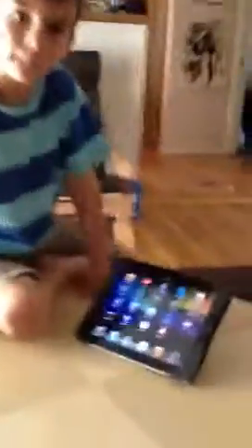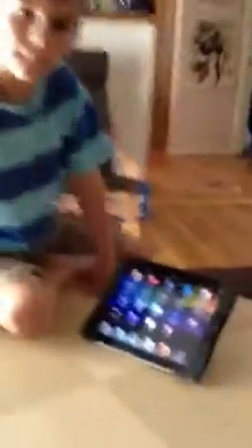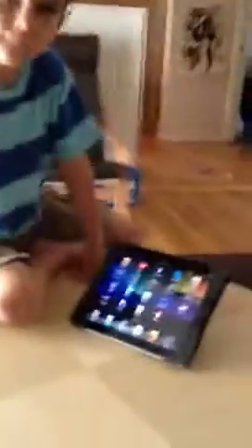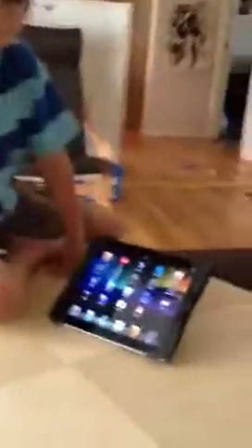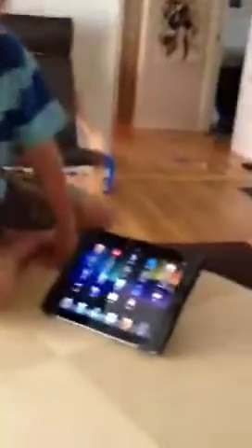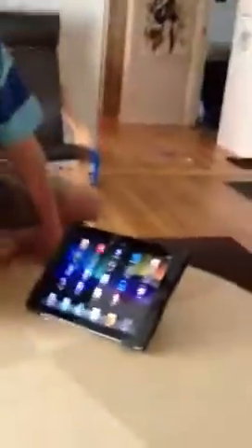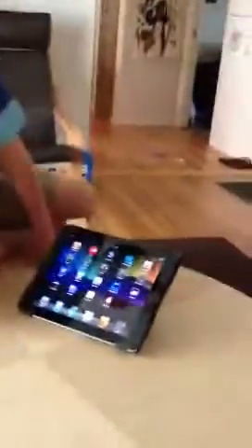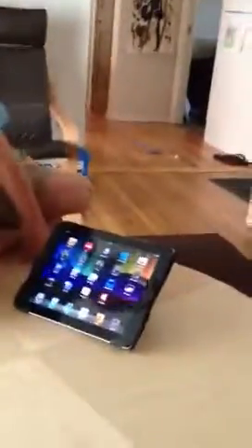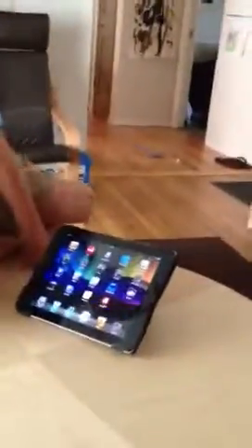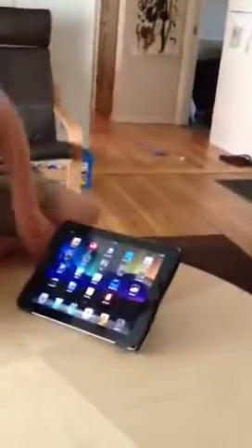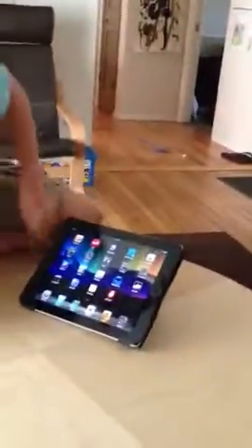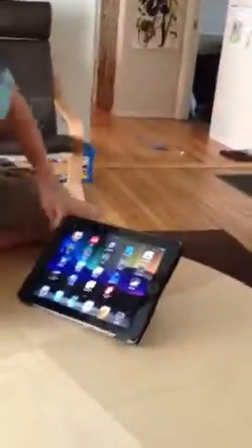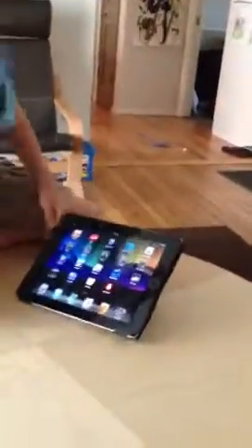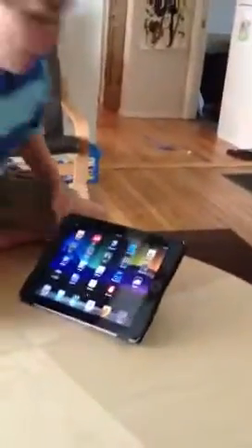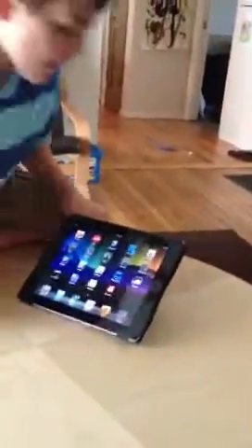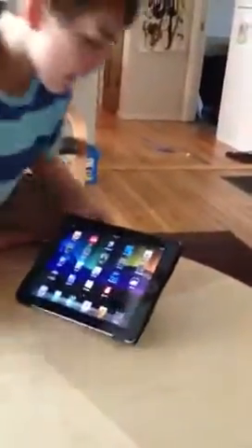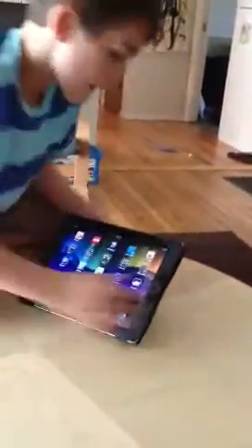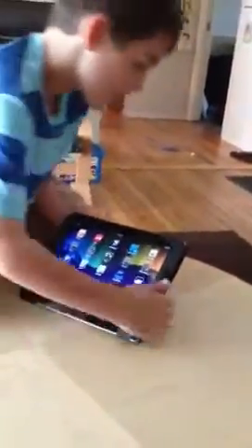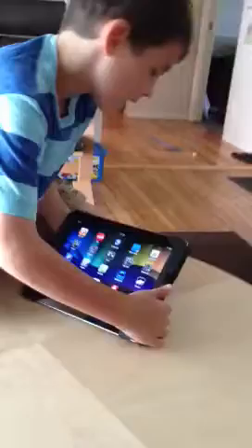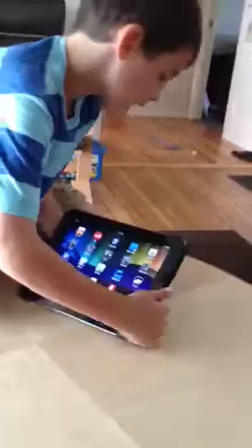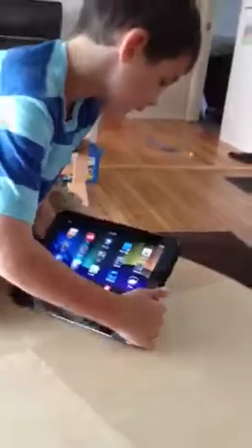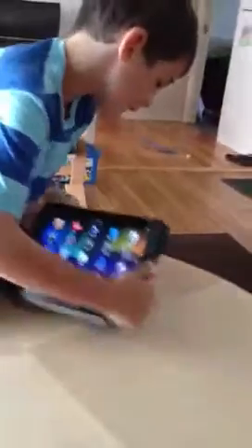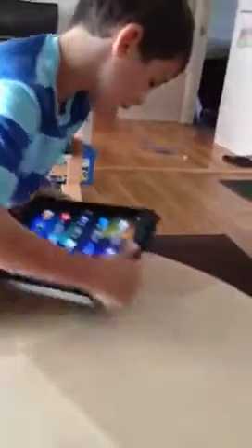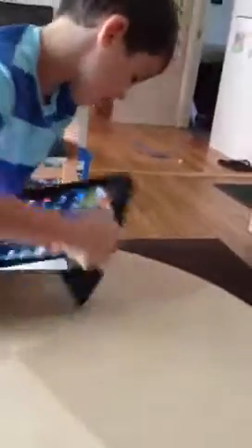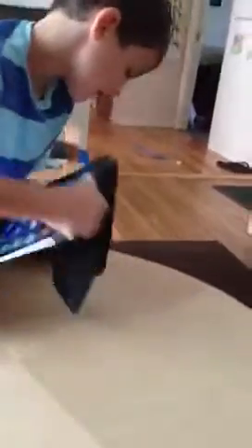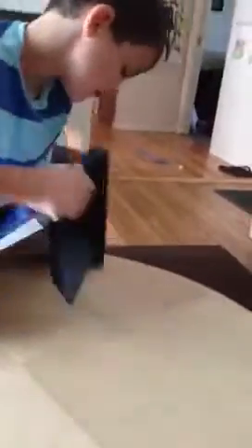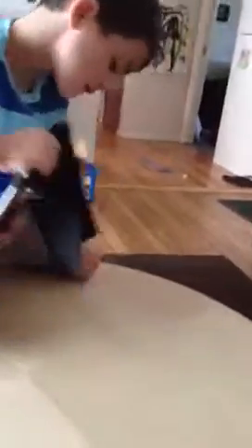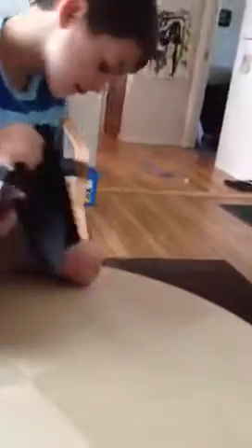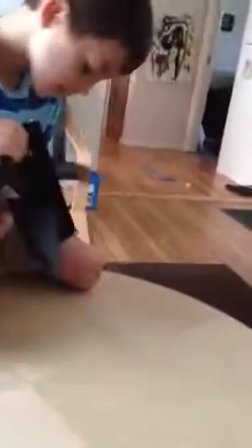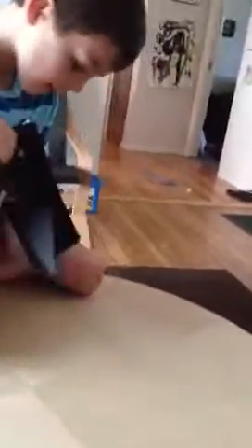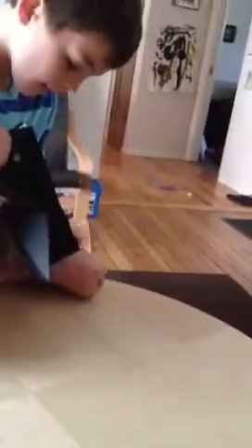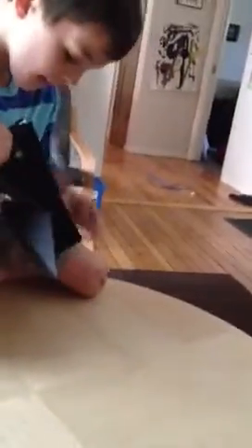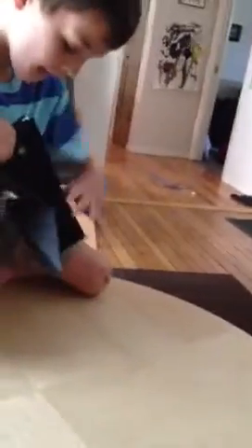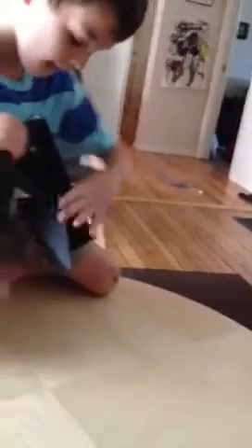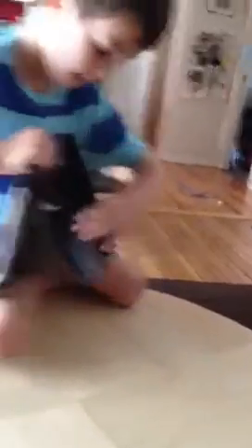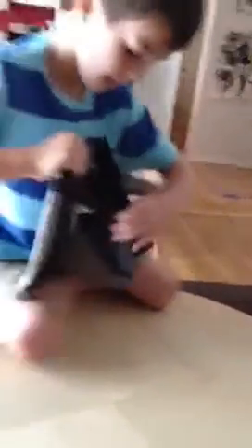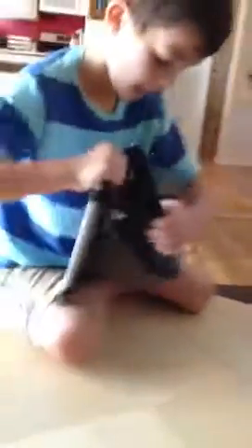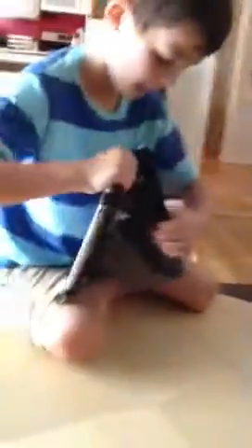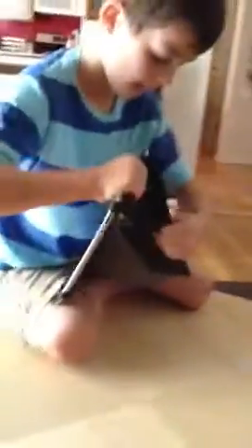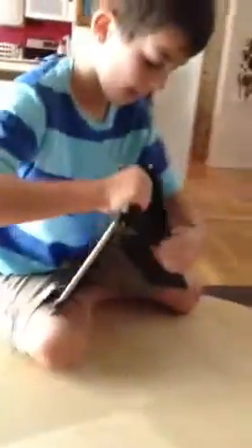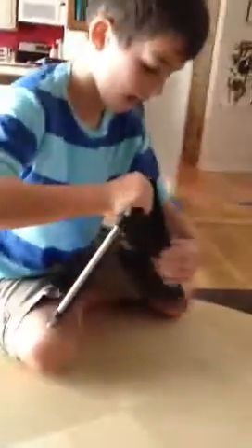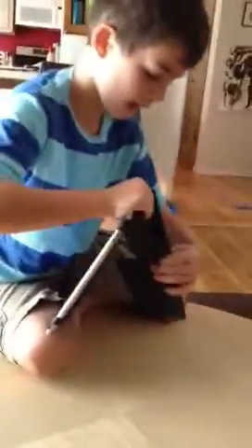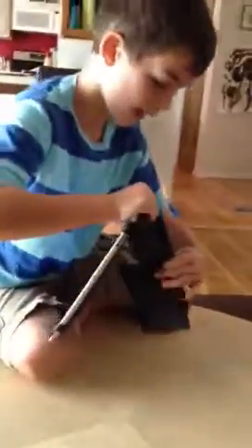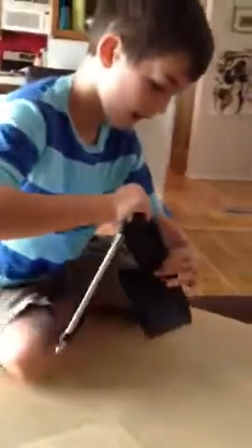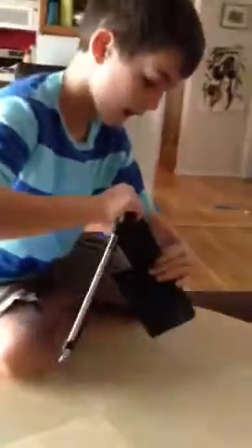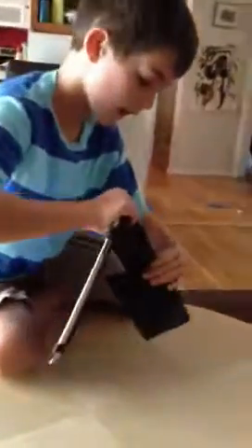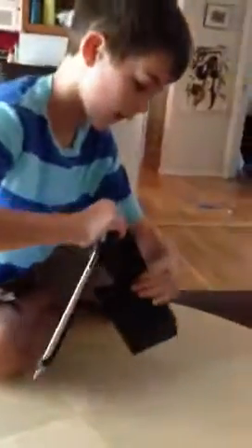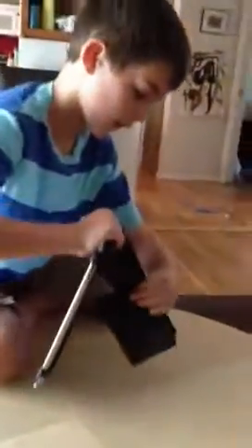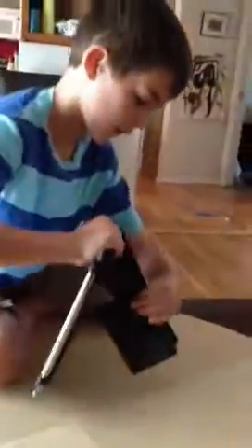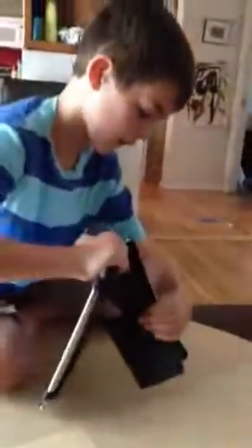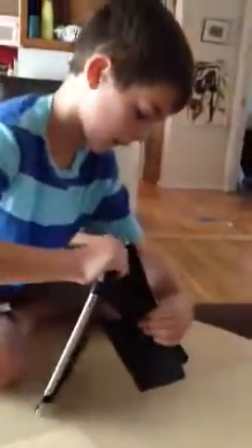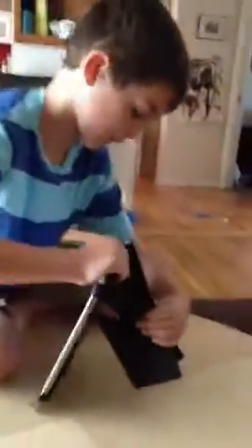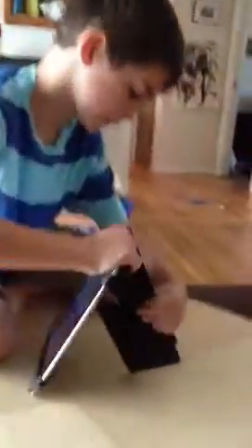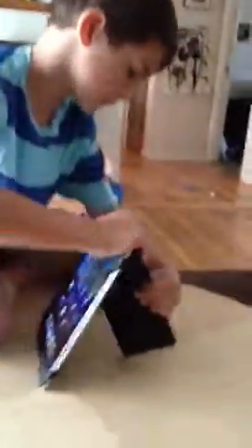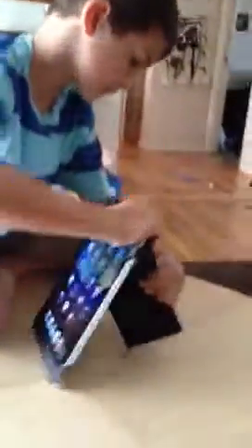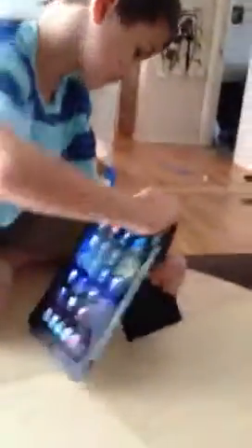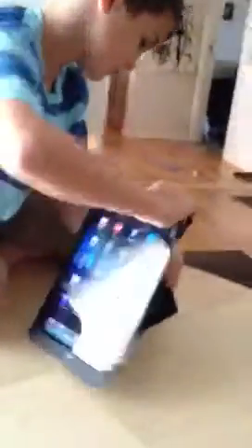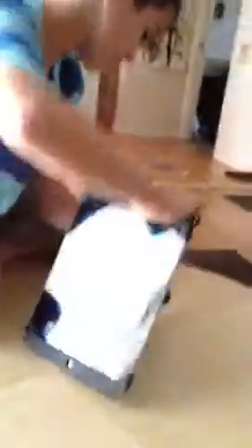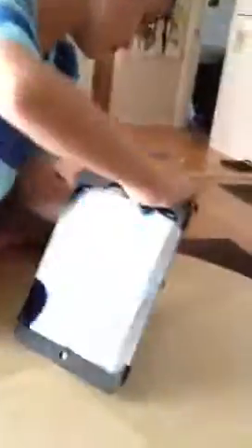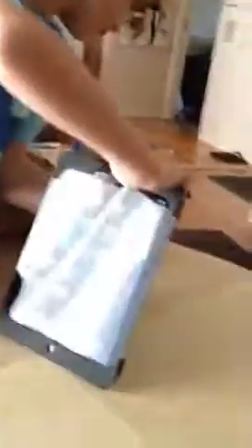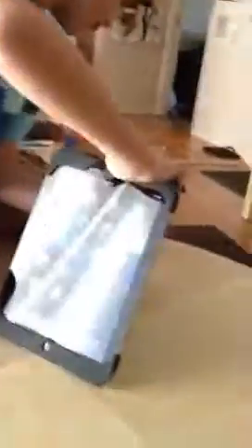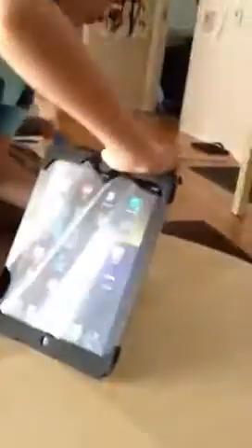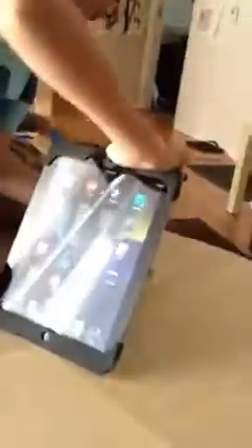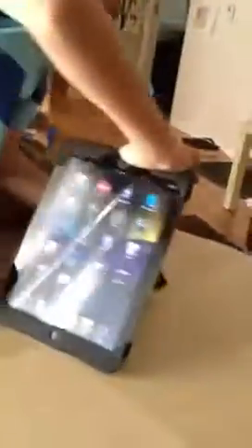Do you have any other settings you can do? This has only been on the case for about five minutes, so we're just learning how this goes. You can sit it upright.